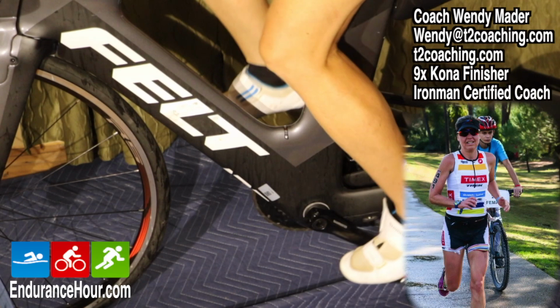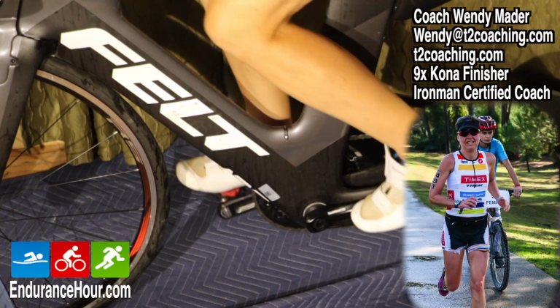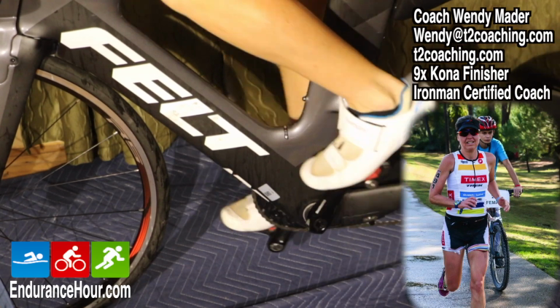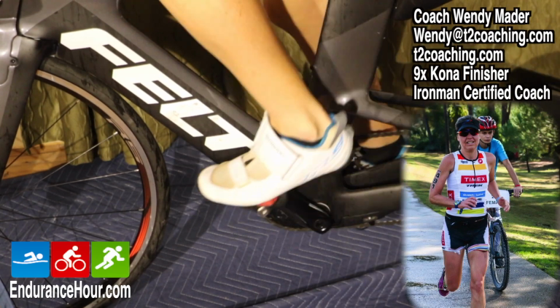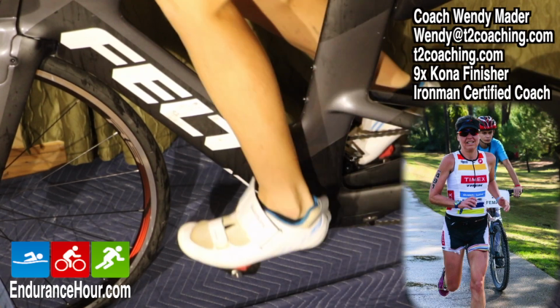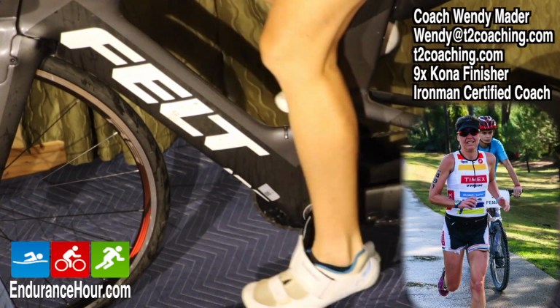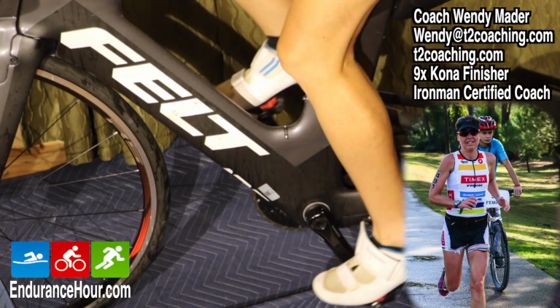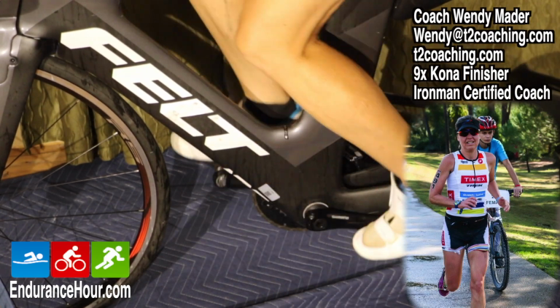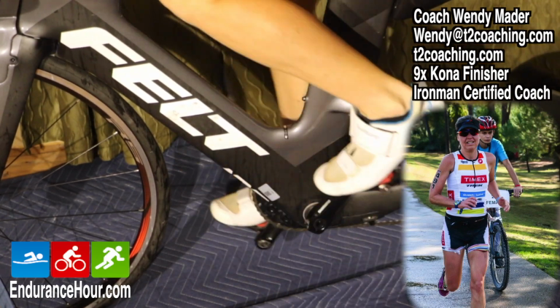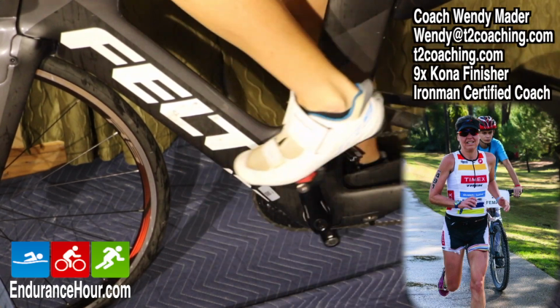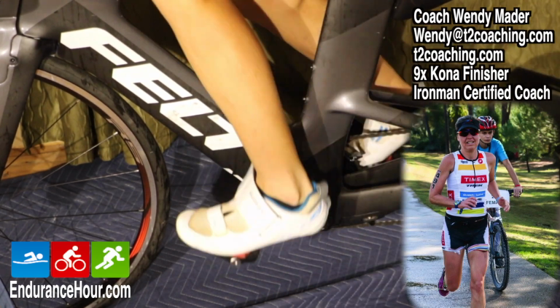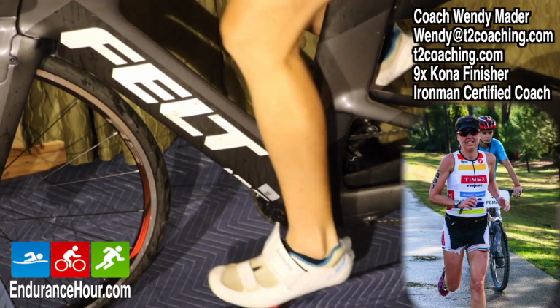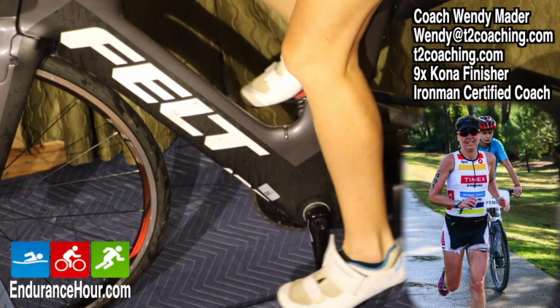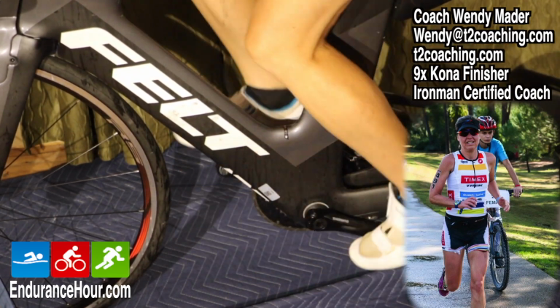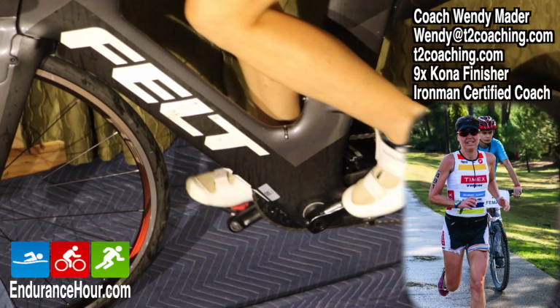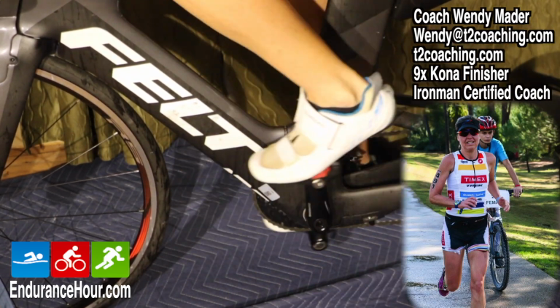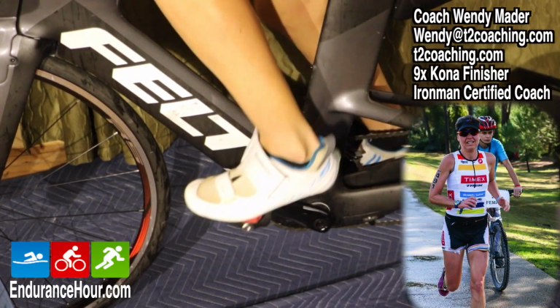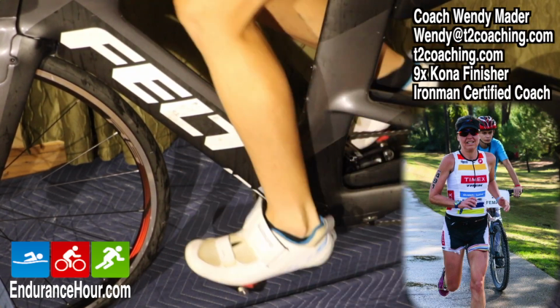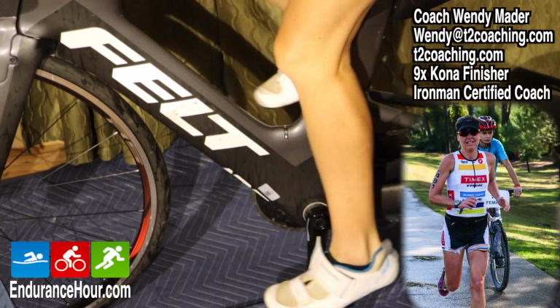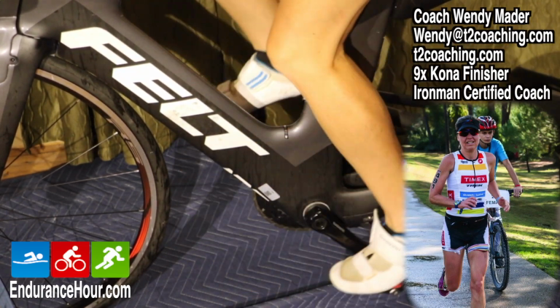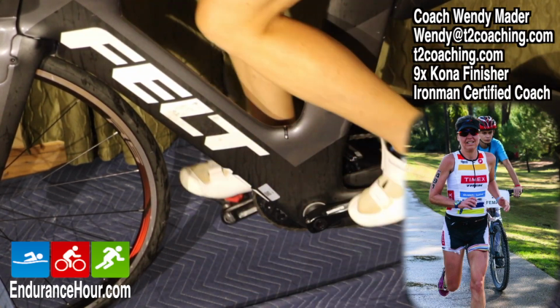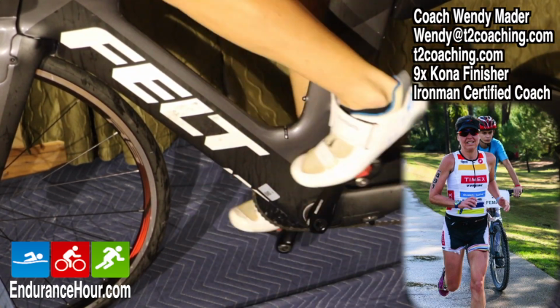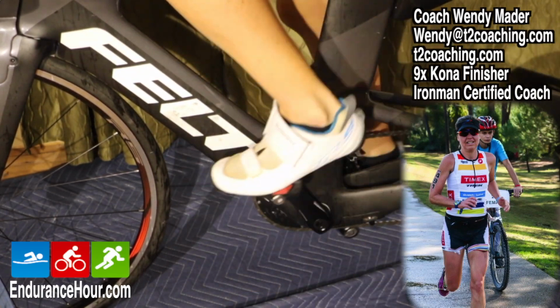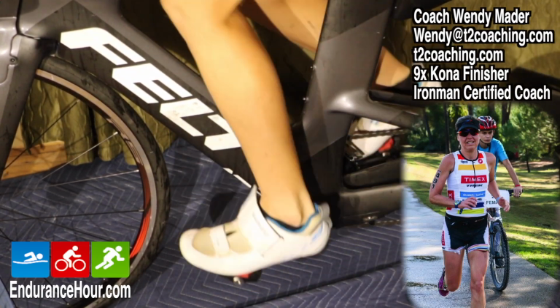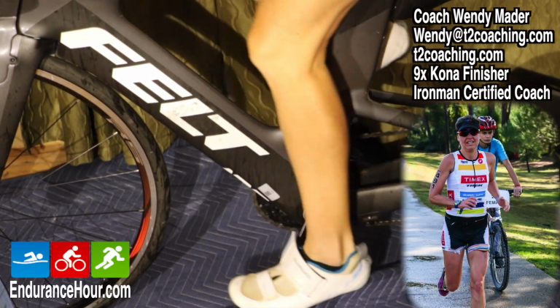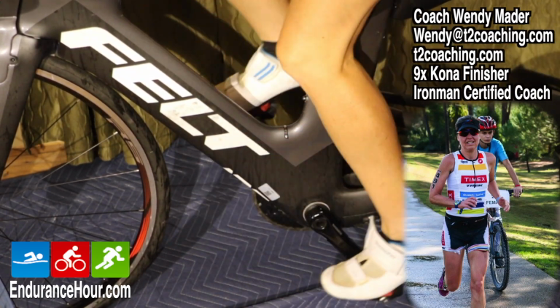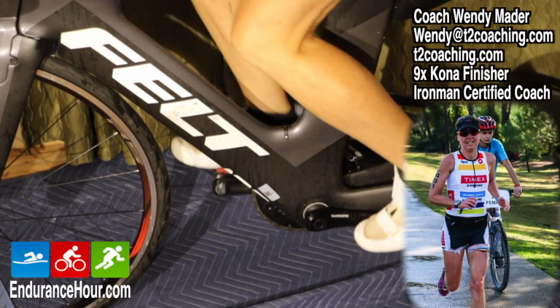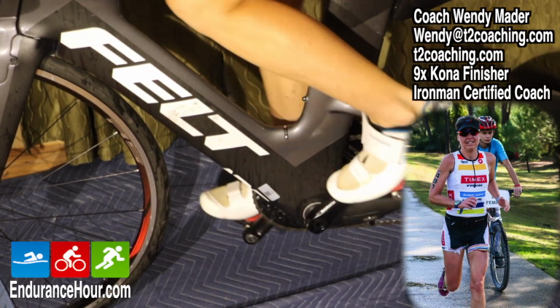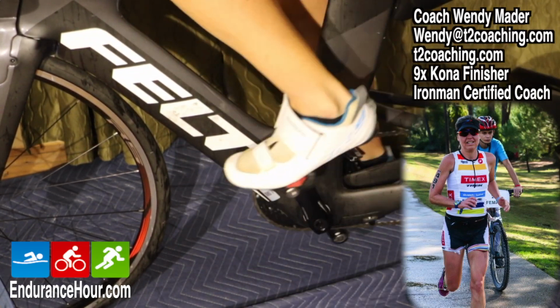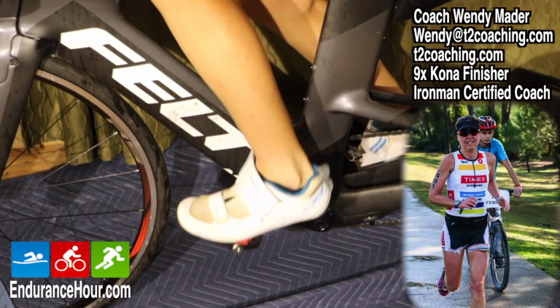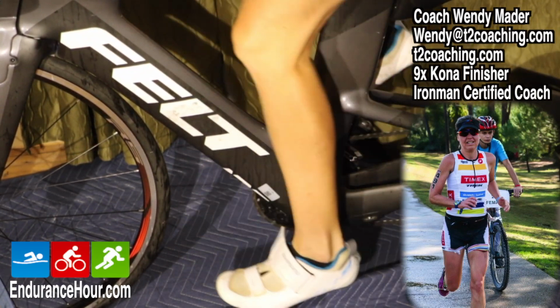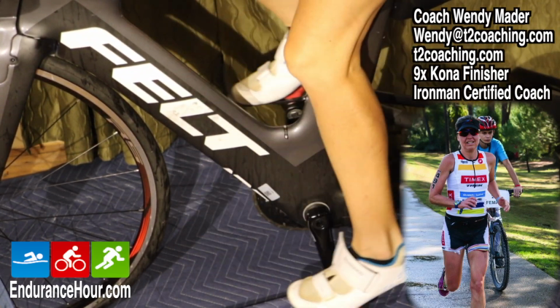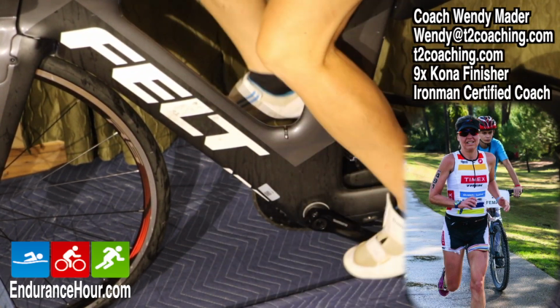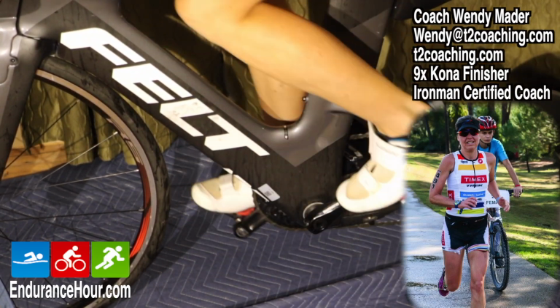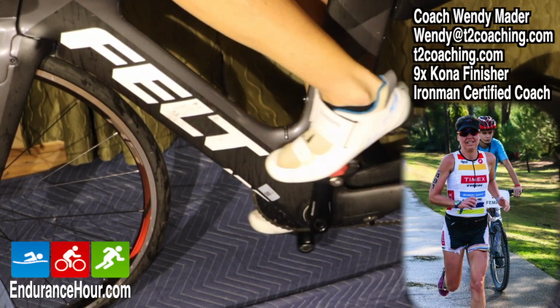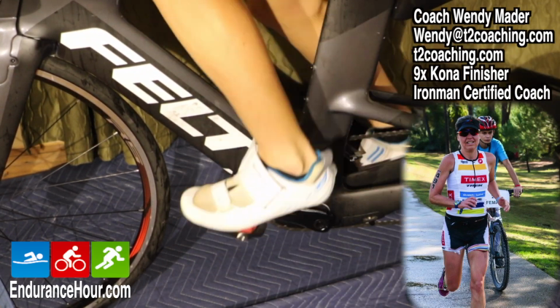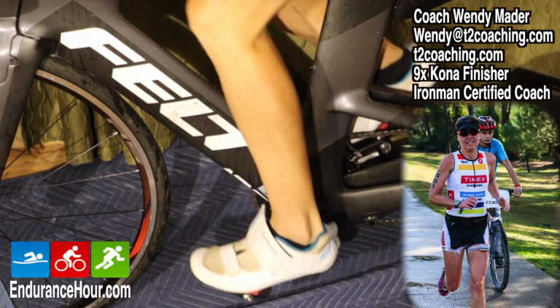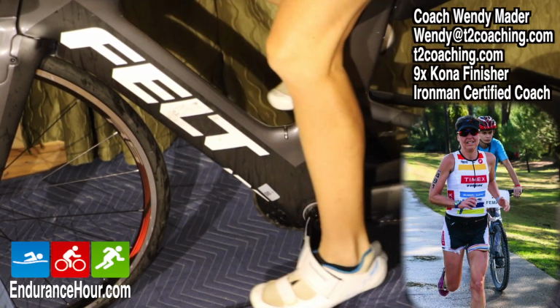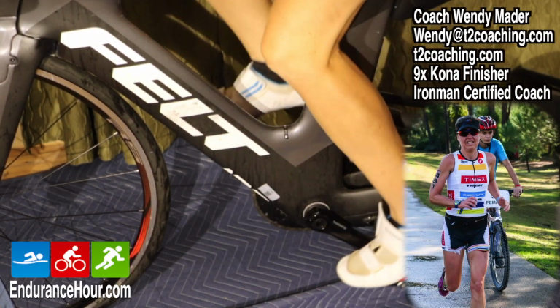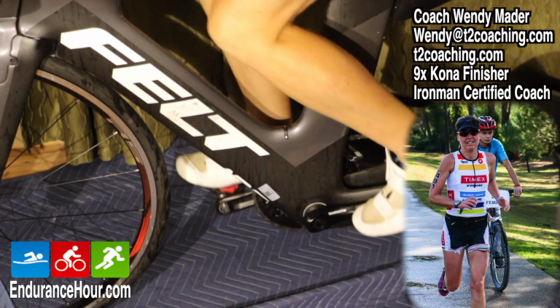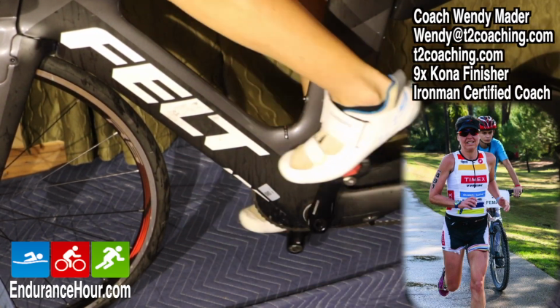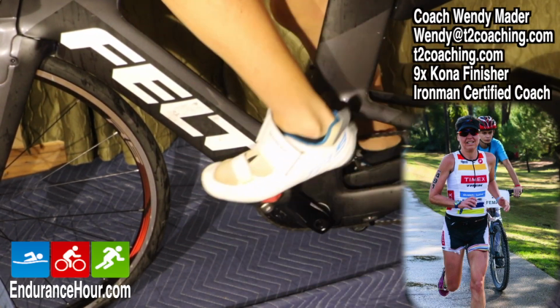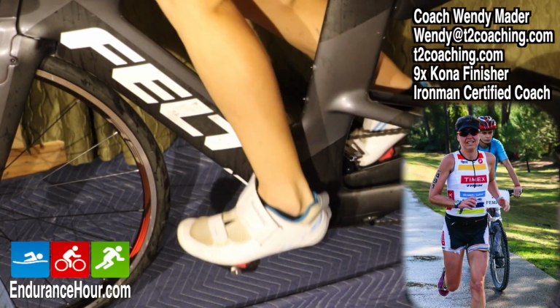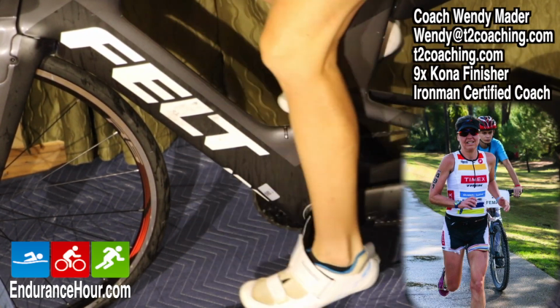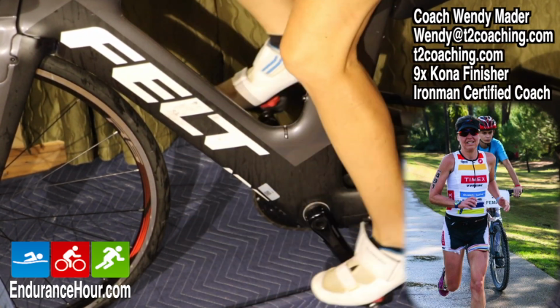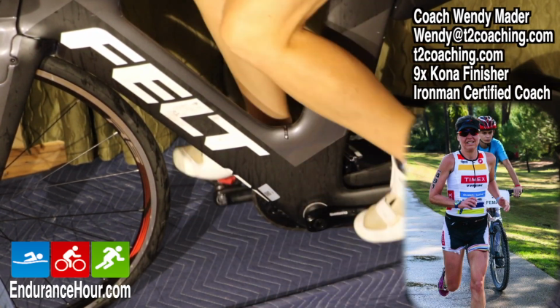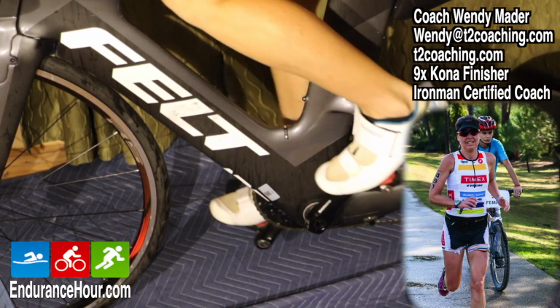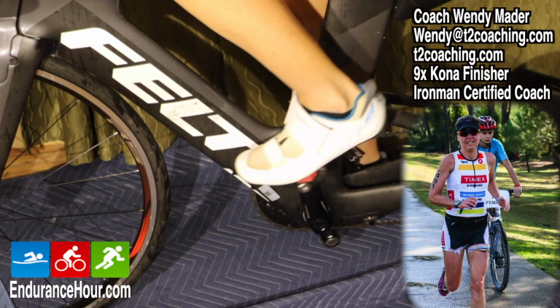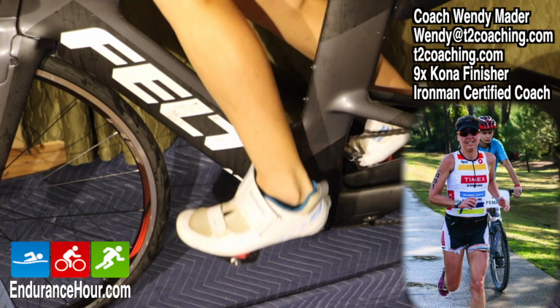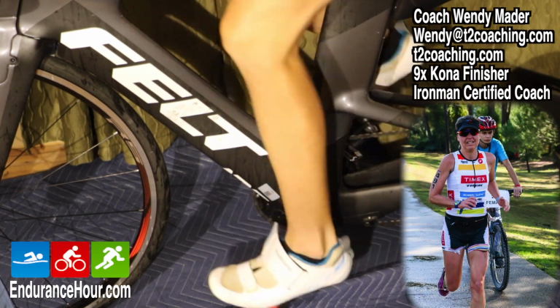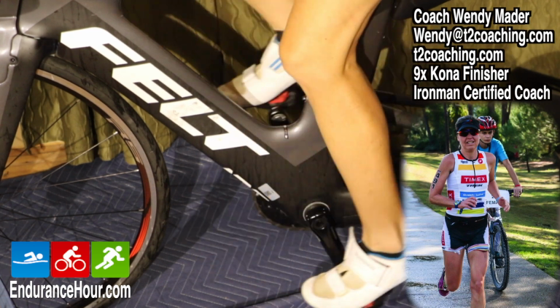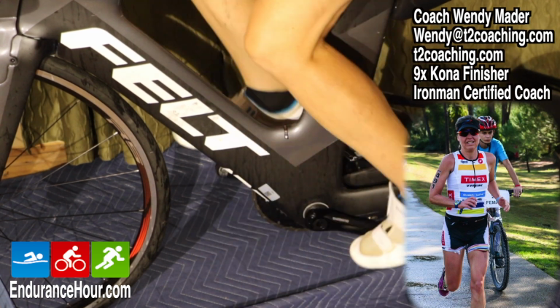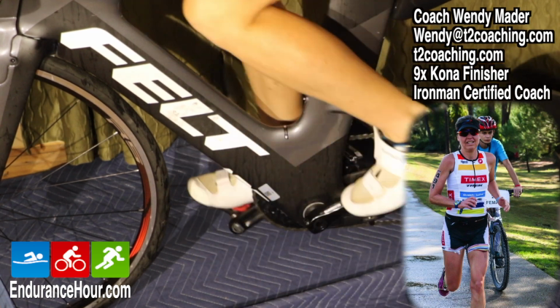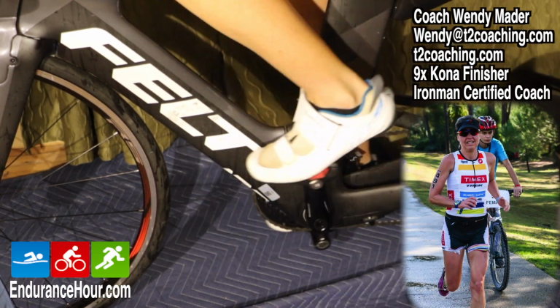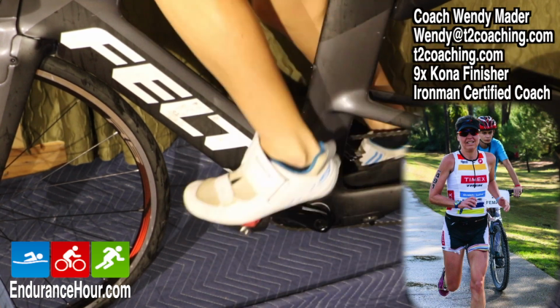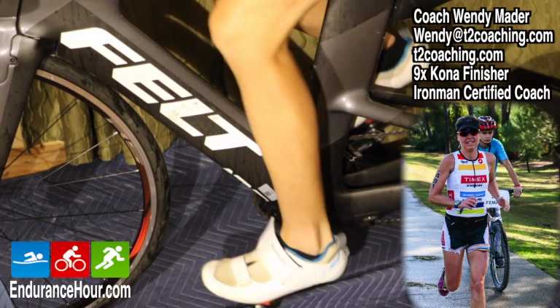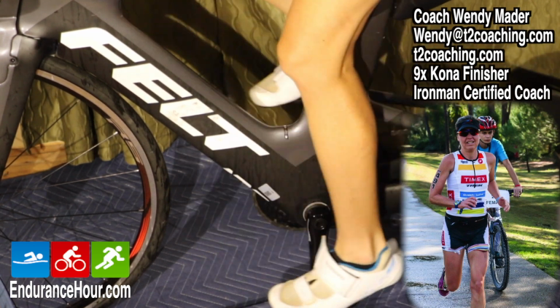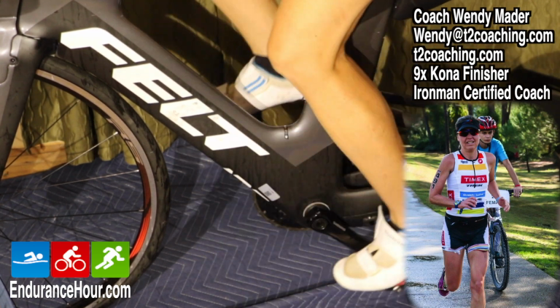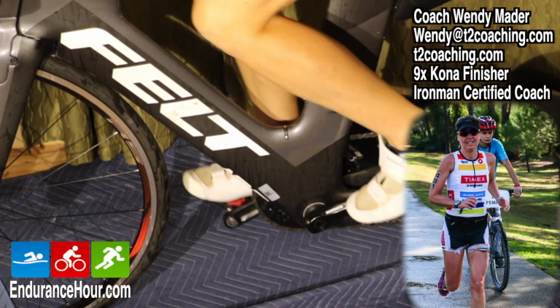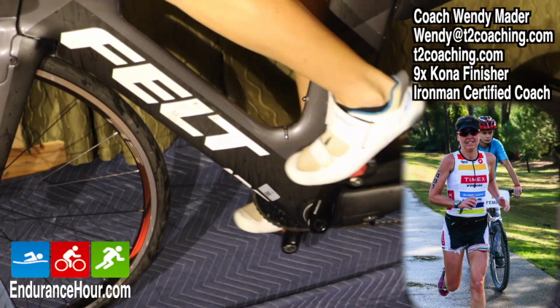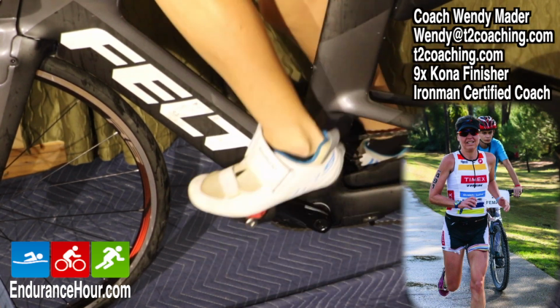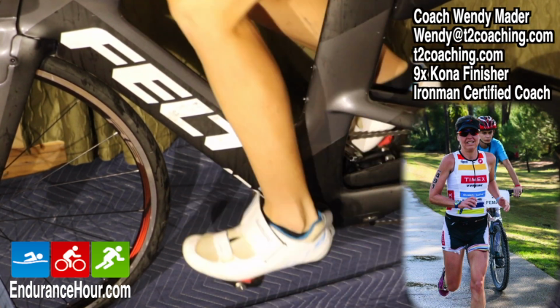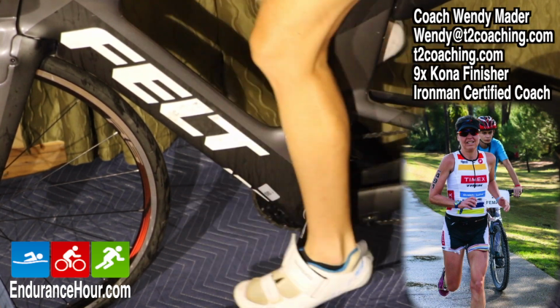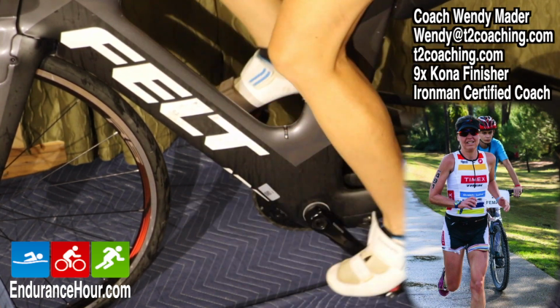When I cycle inside on my trainer, I really like to focus on body posture and my pedaling skills and drills.